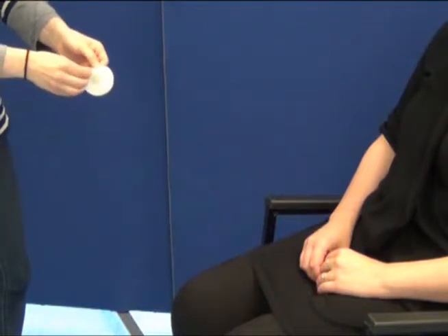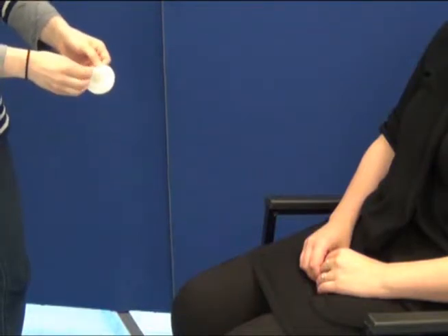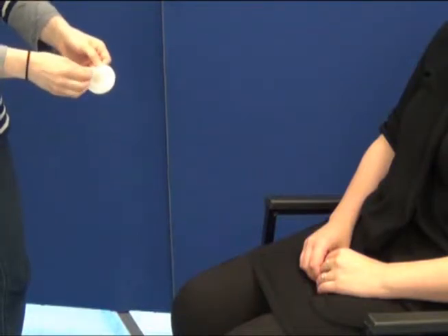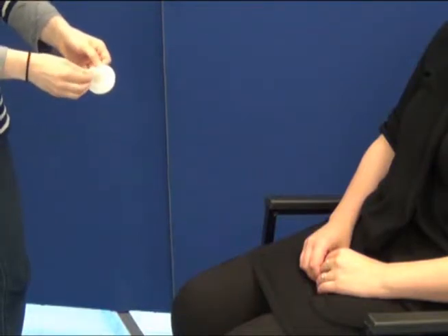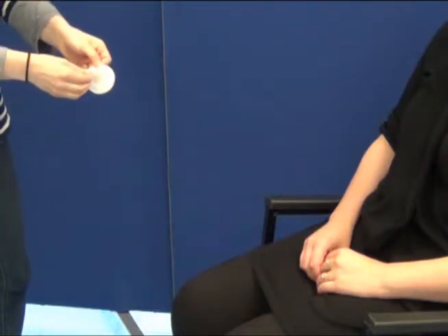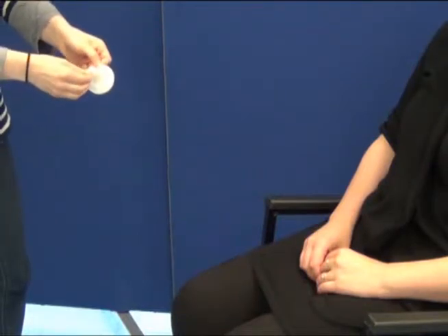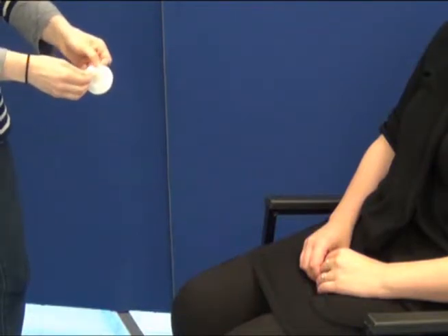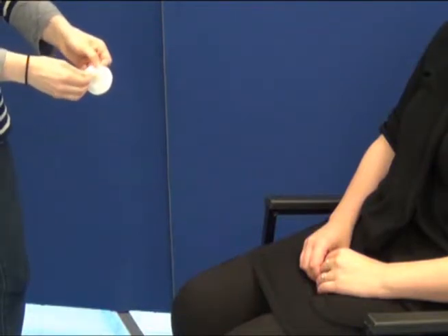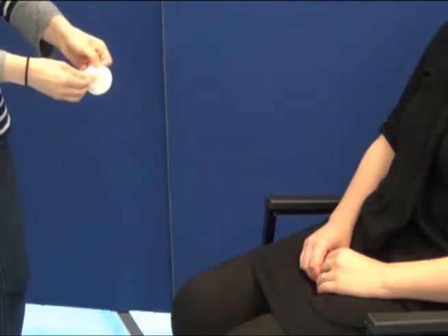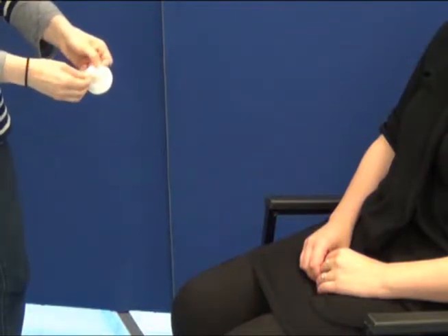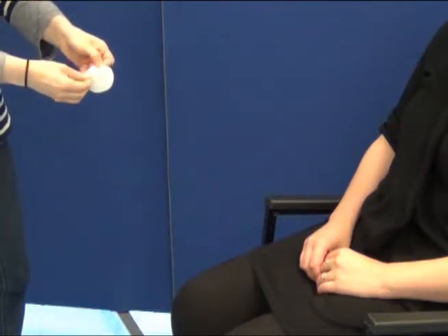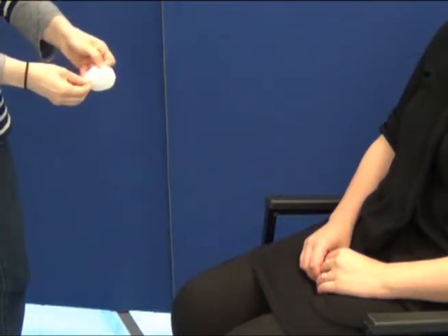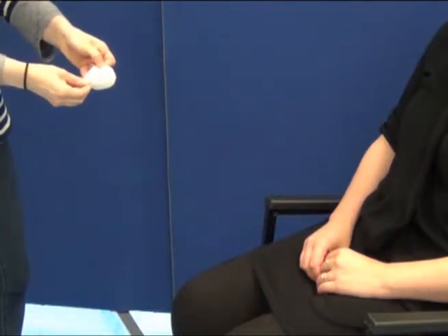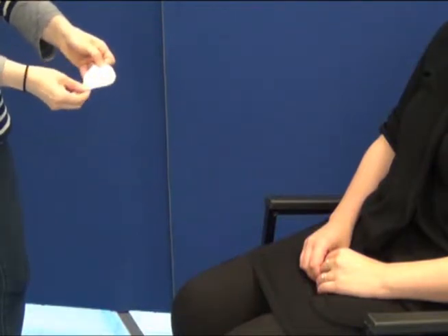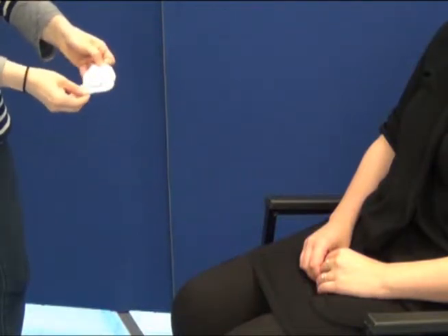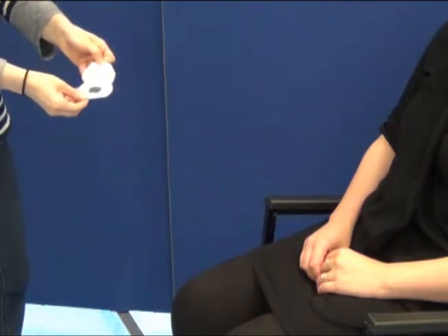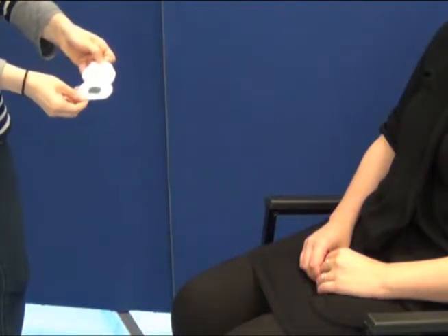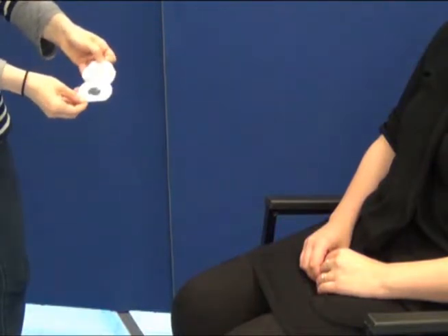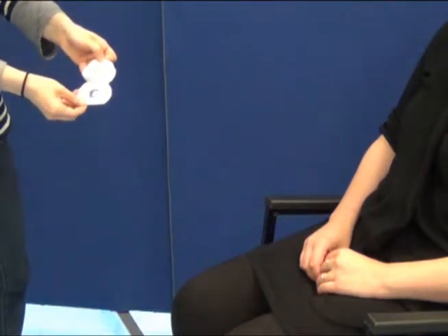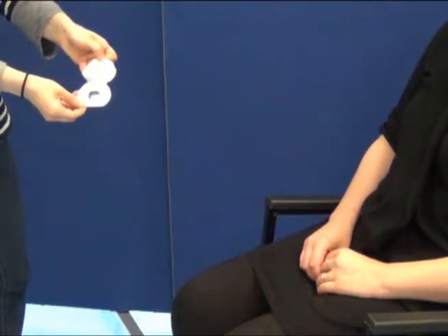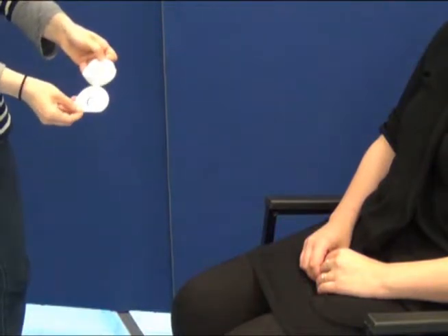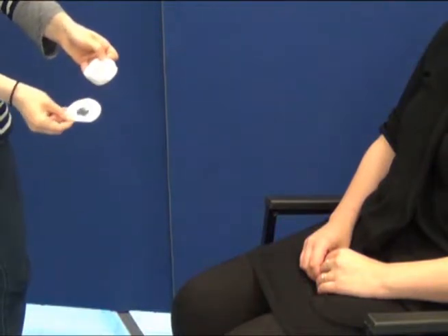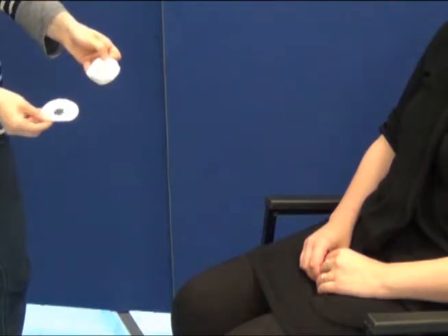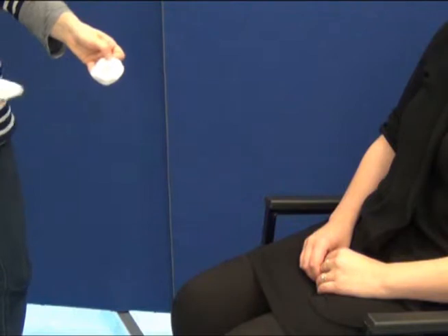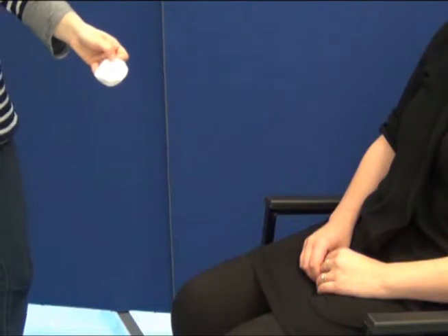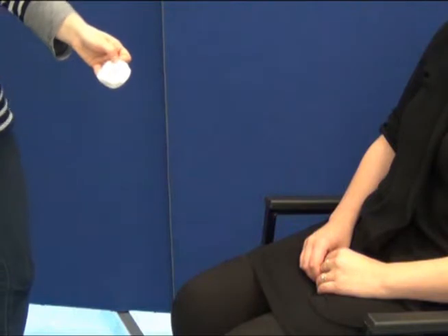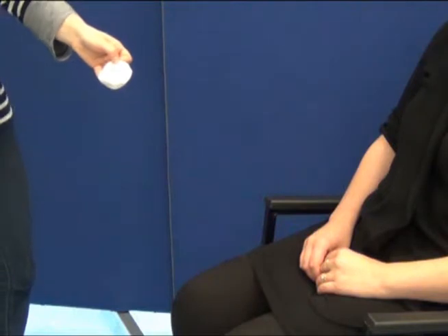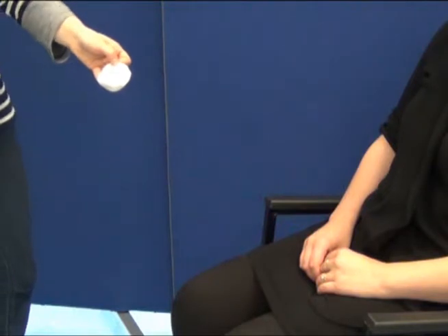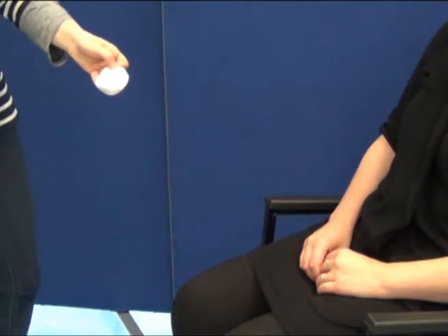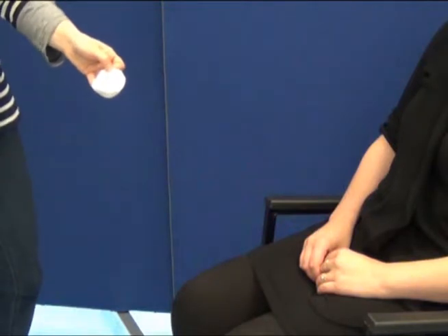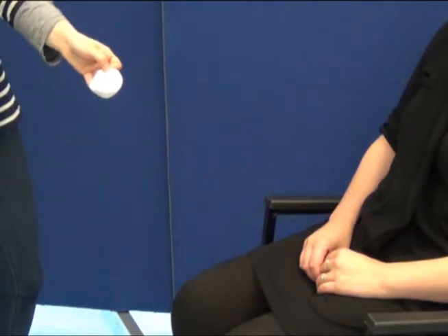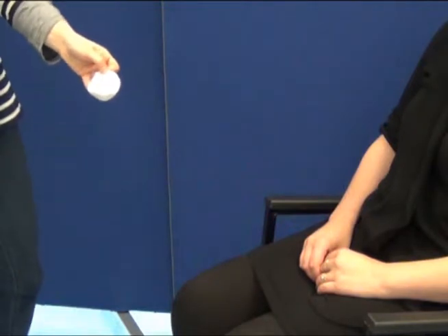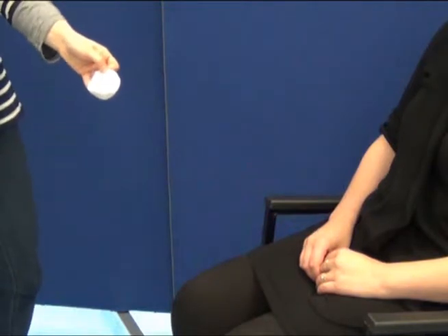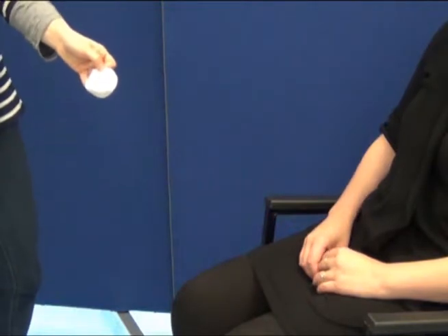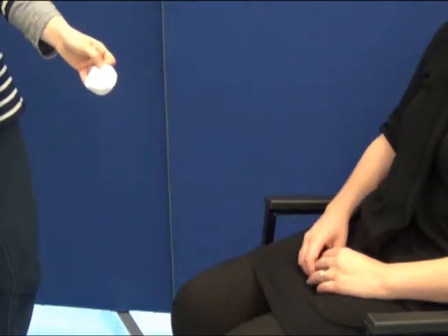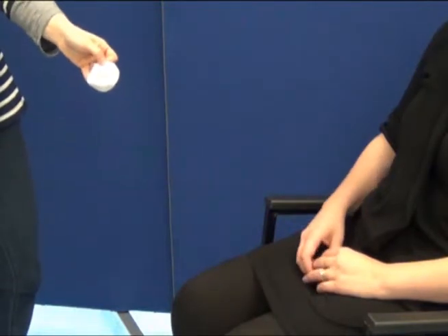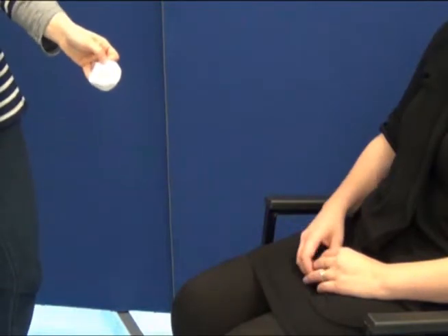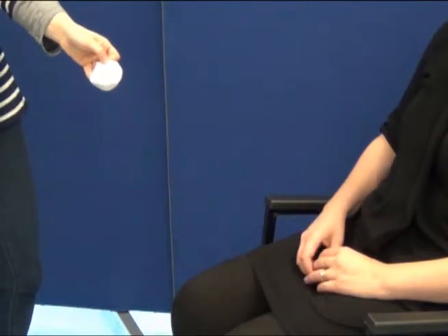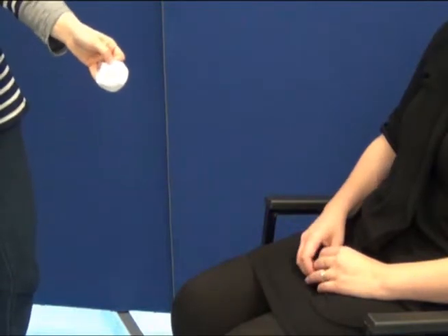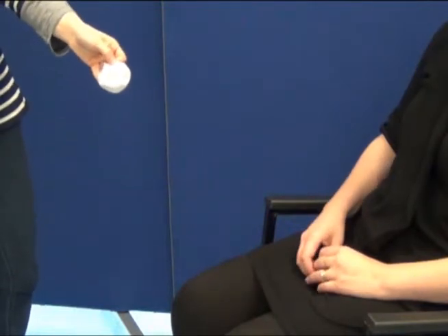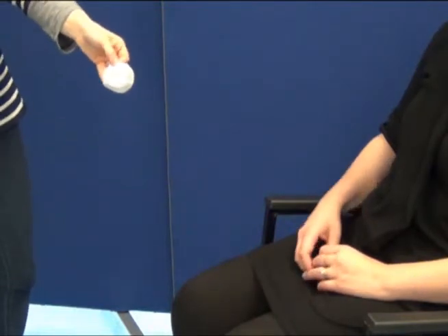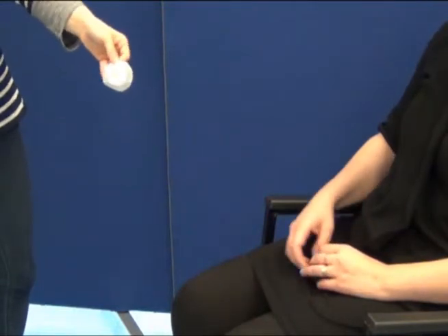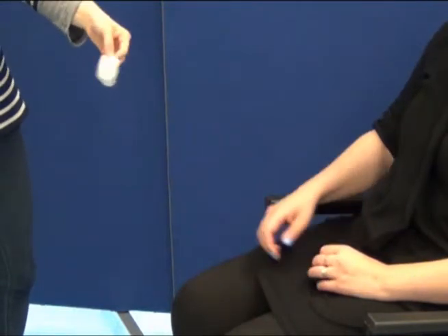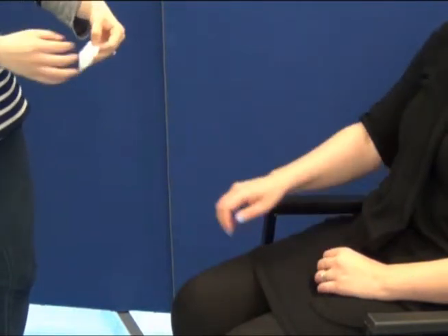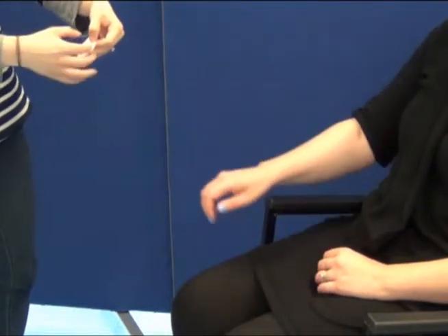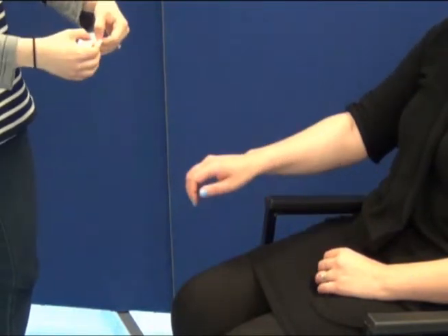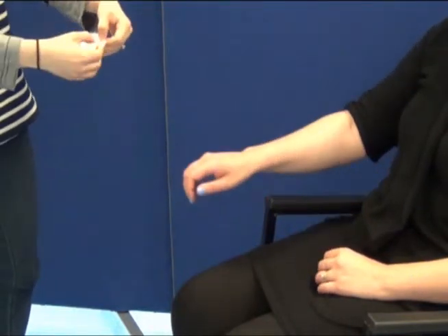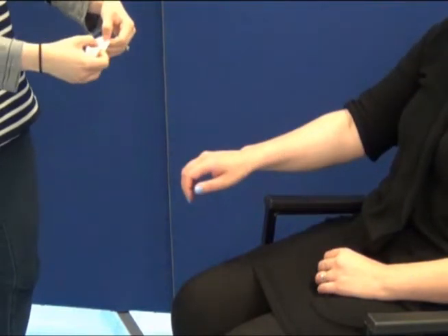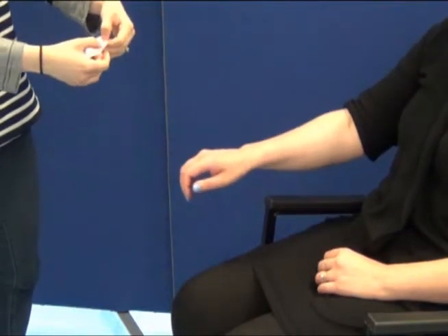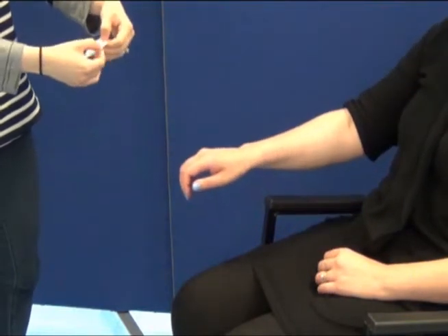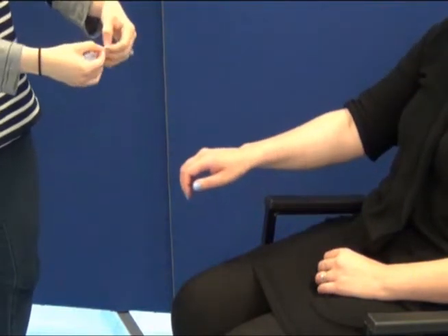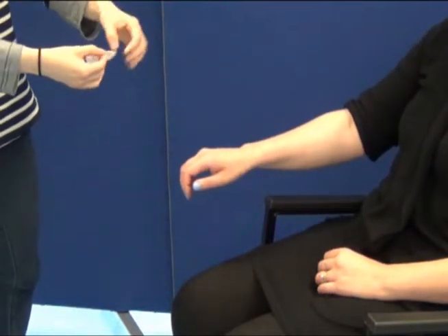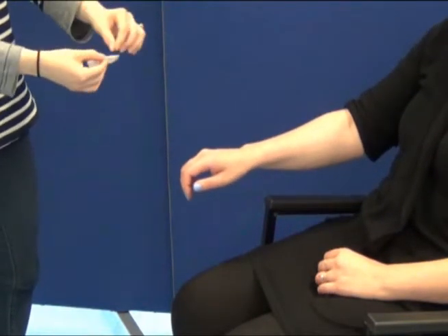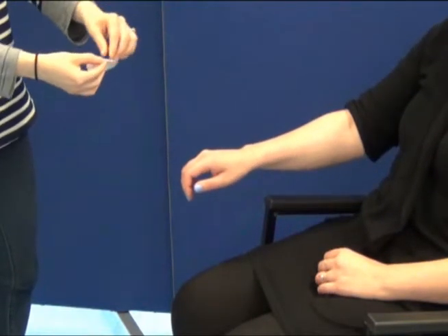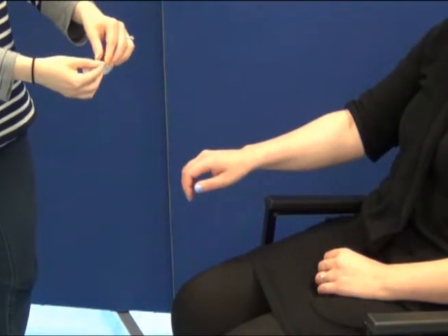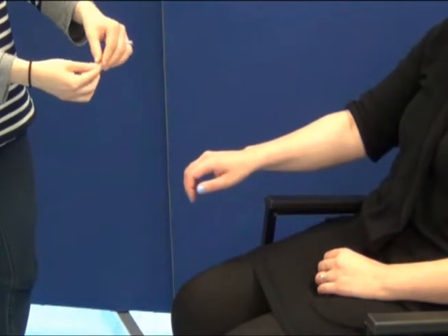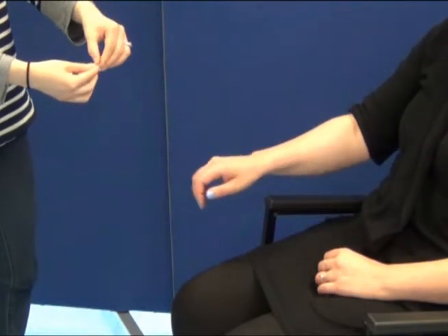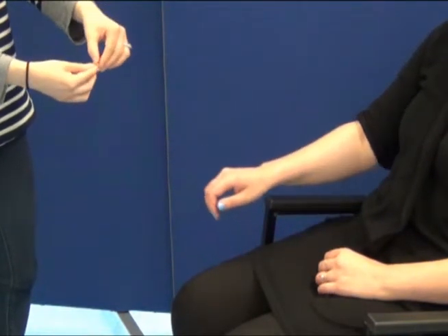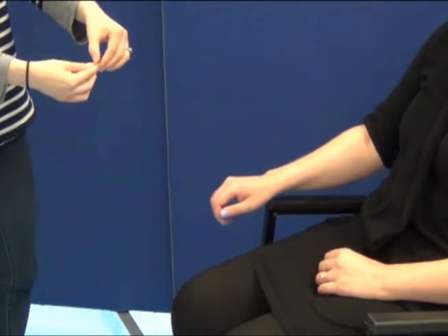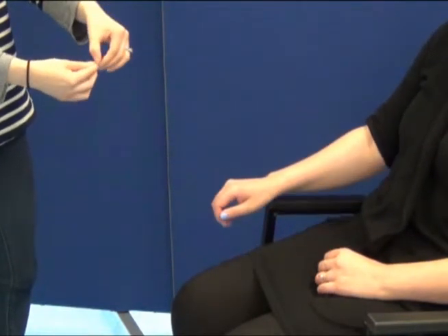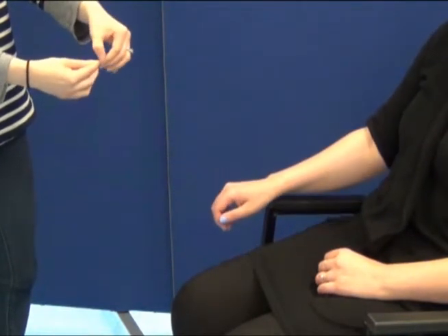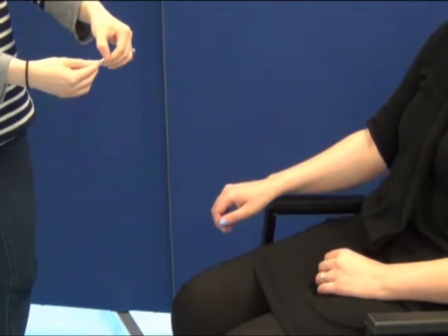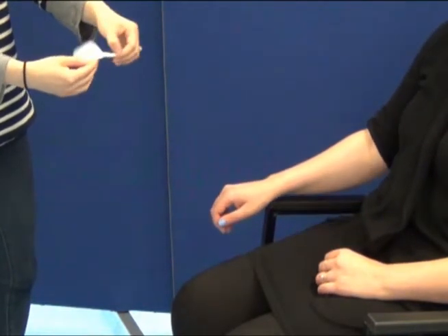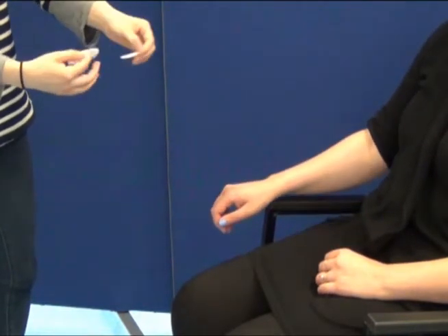Today we will be placing the electrodes distally on the bony regions of the wrists and the ankles. Let's take a look.